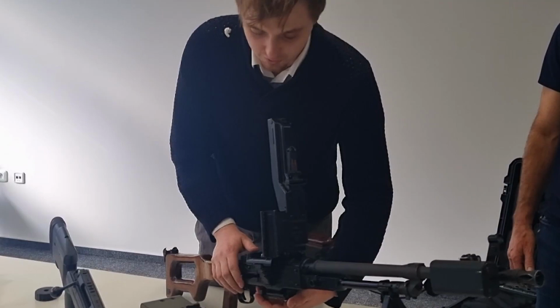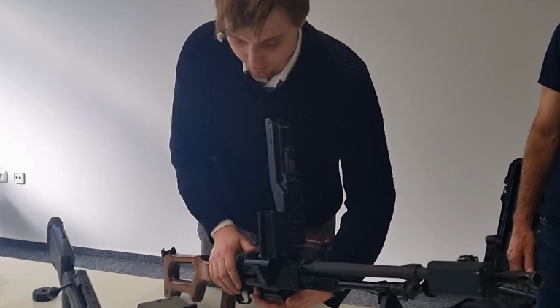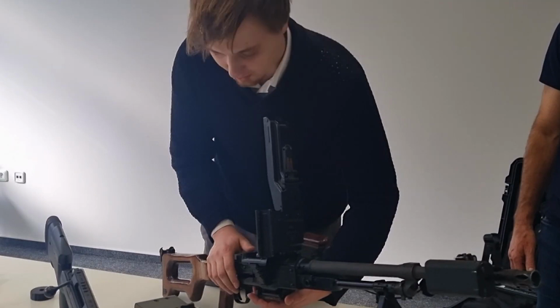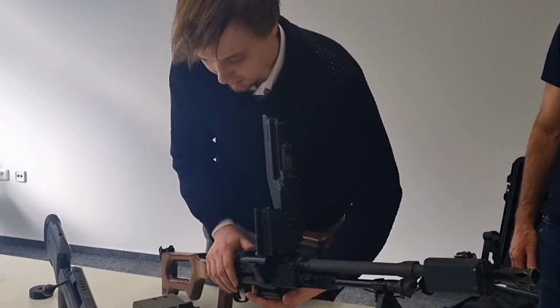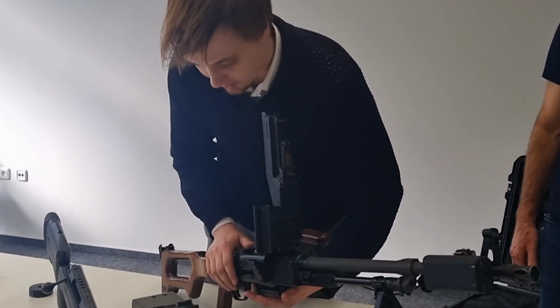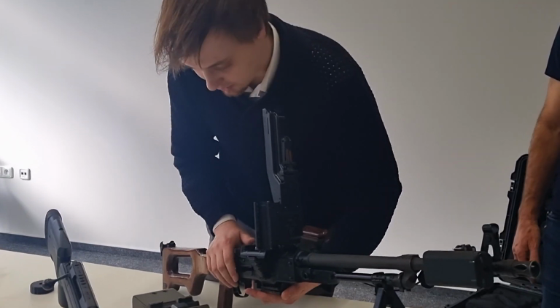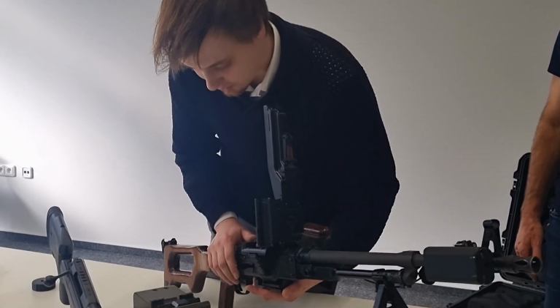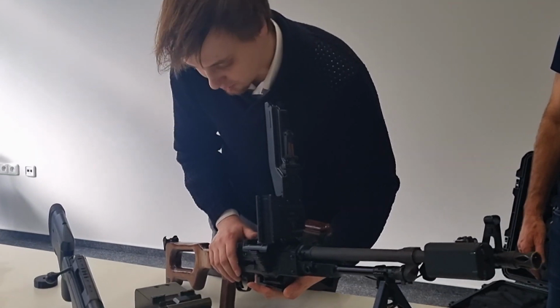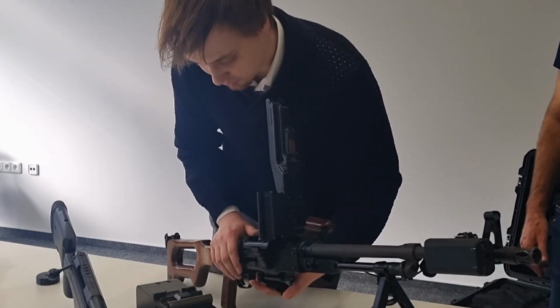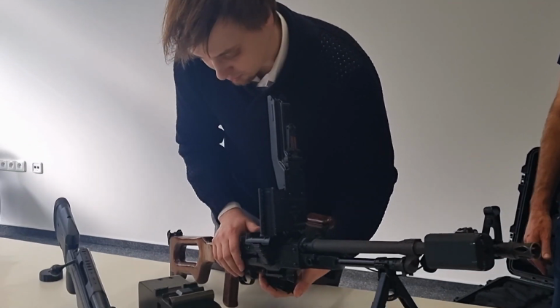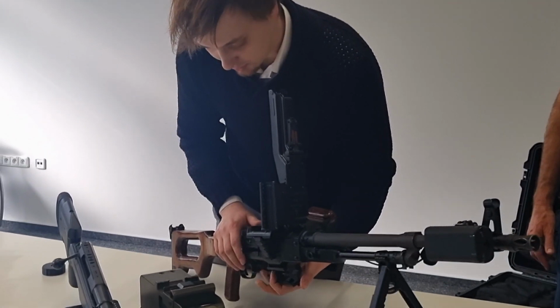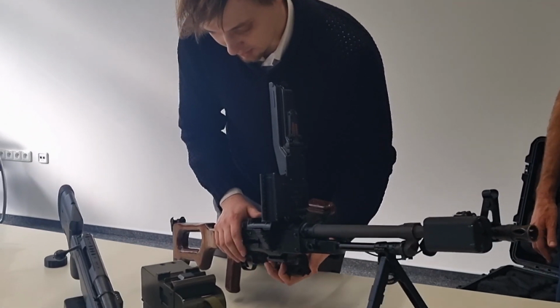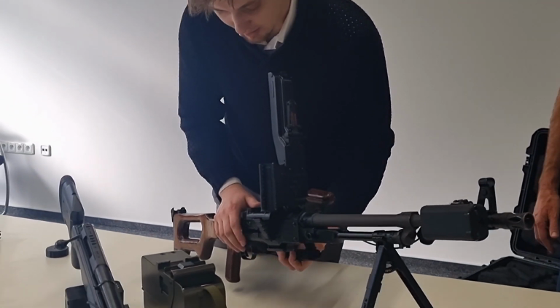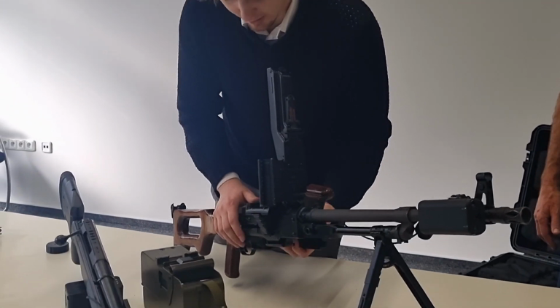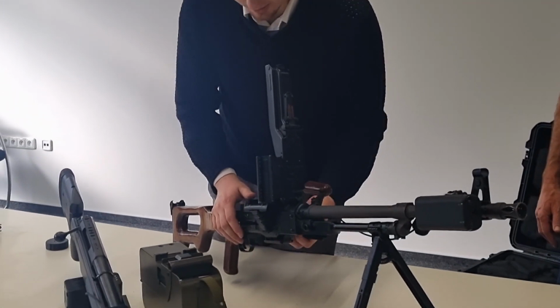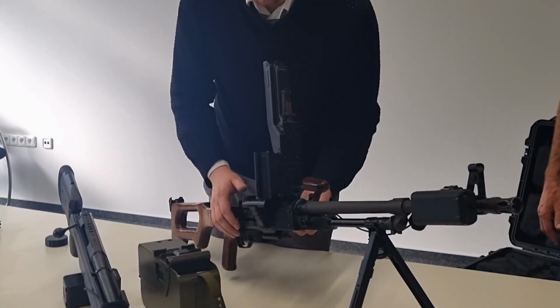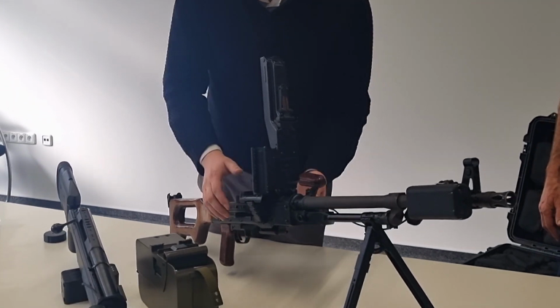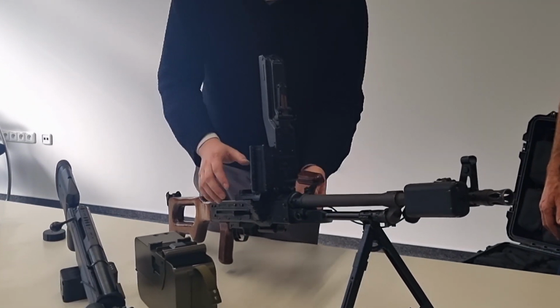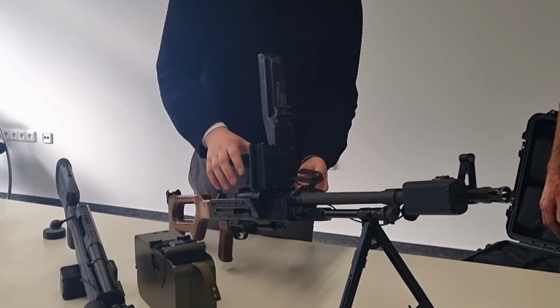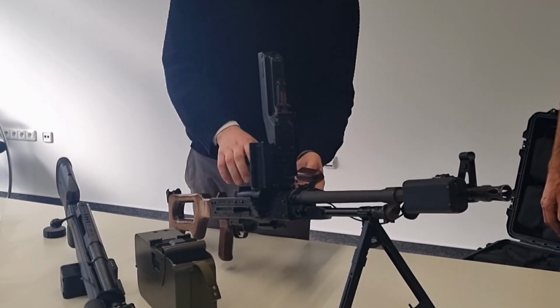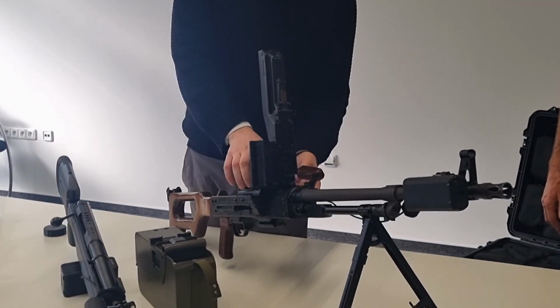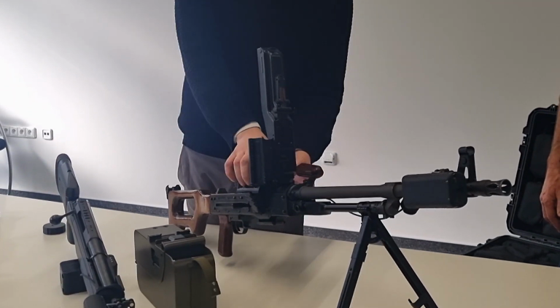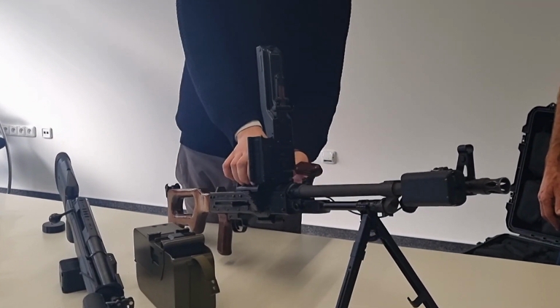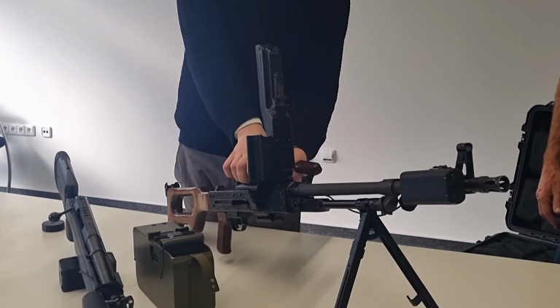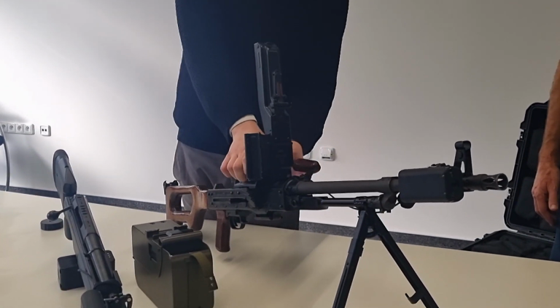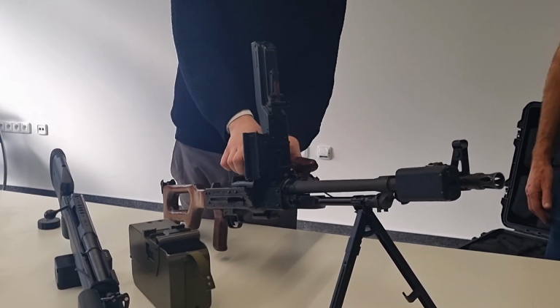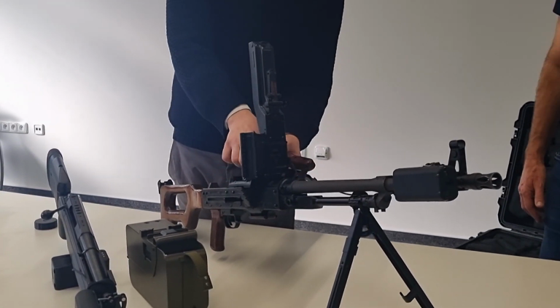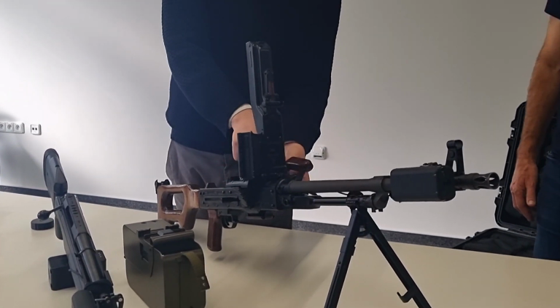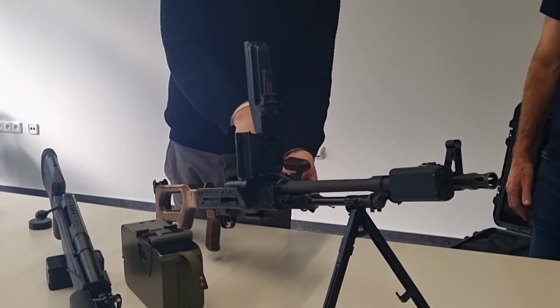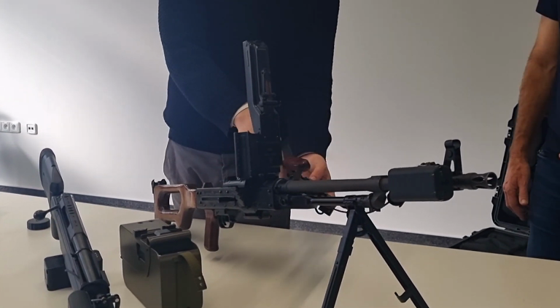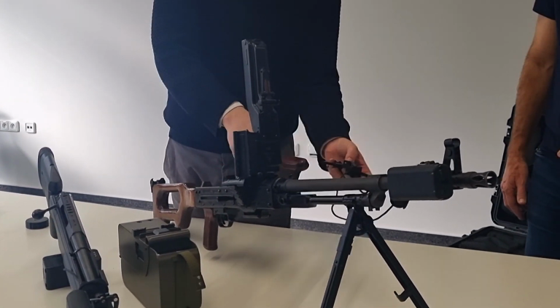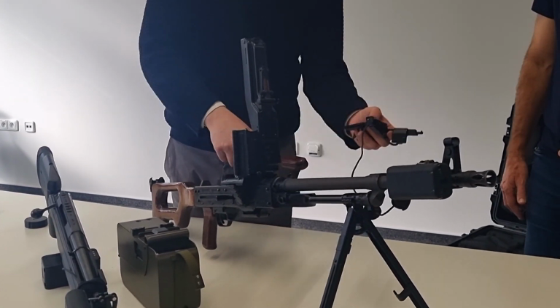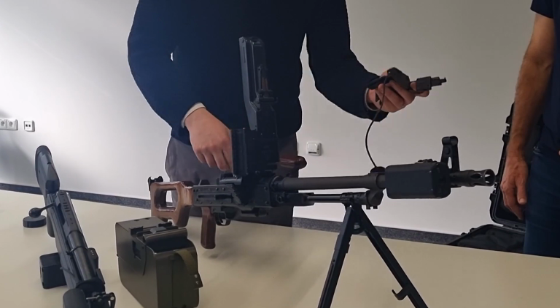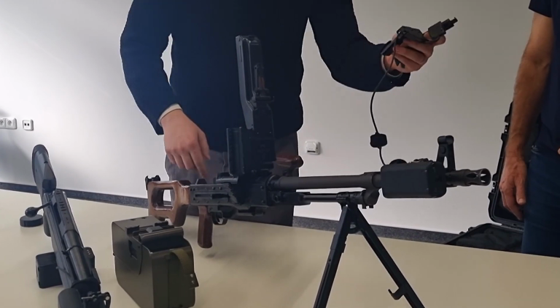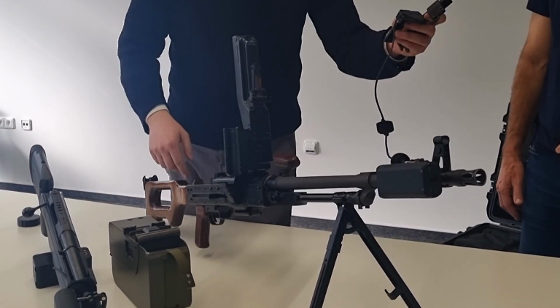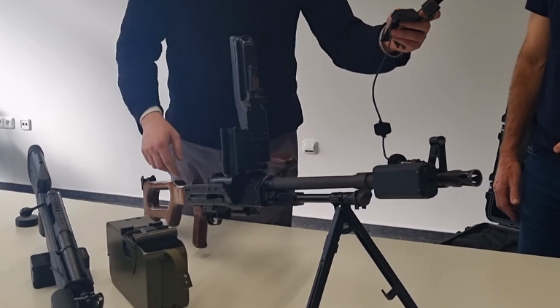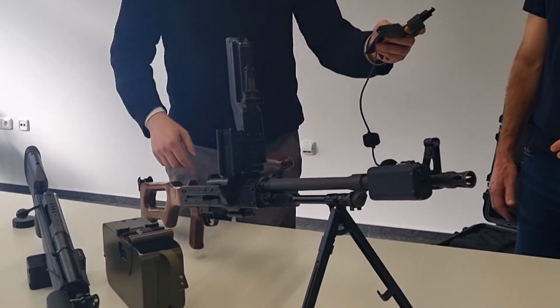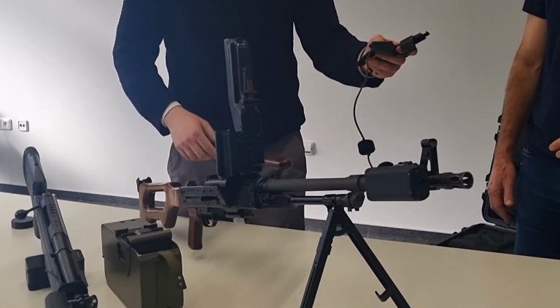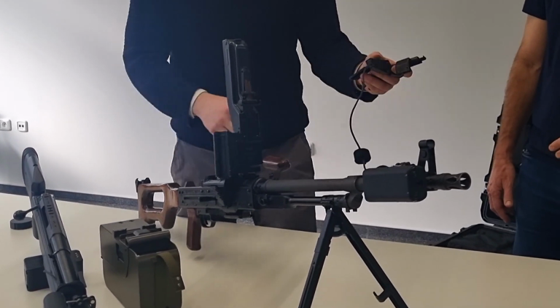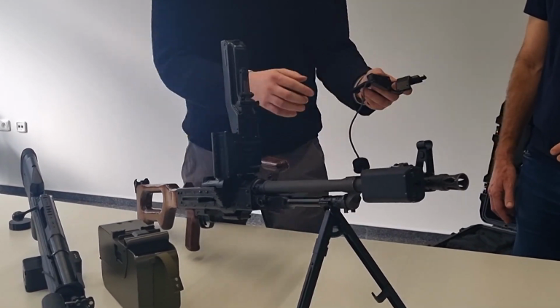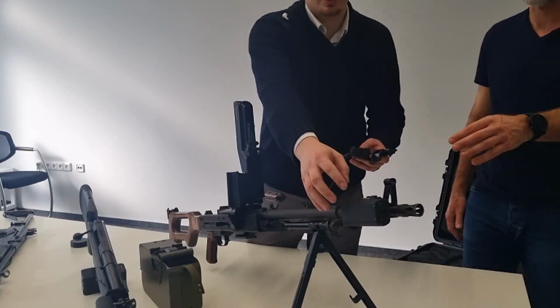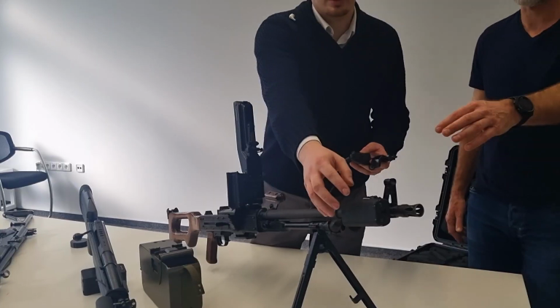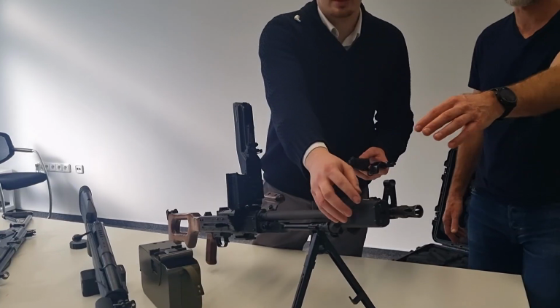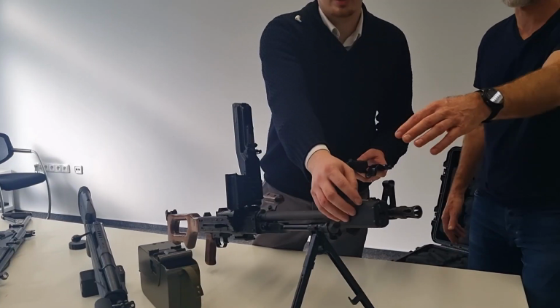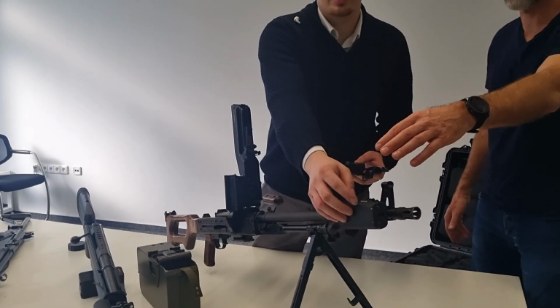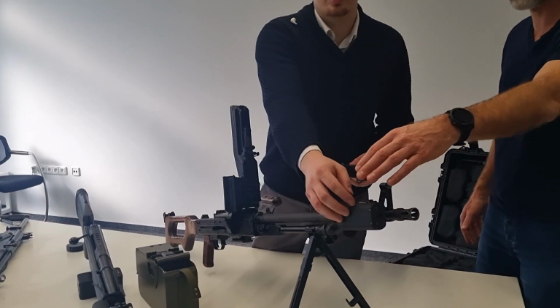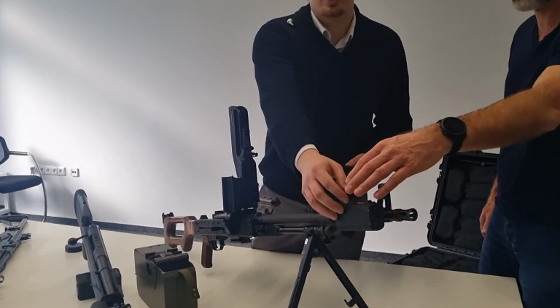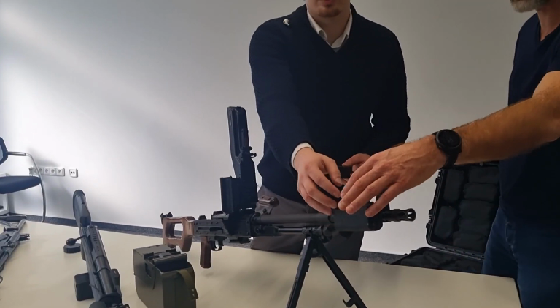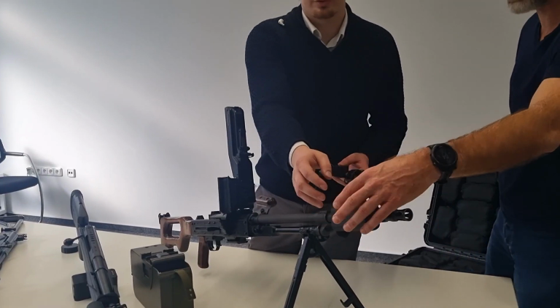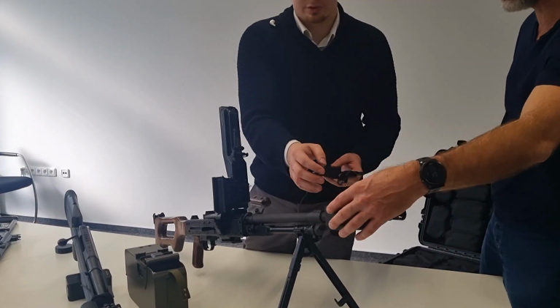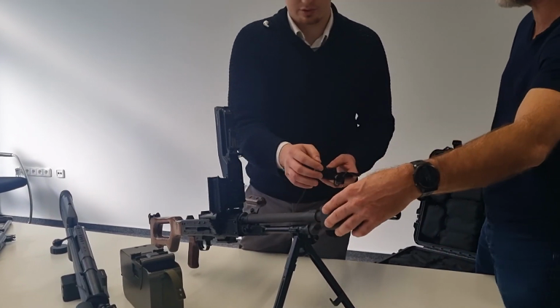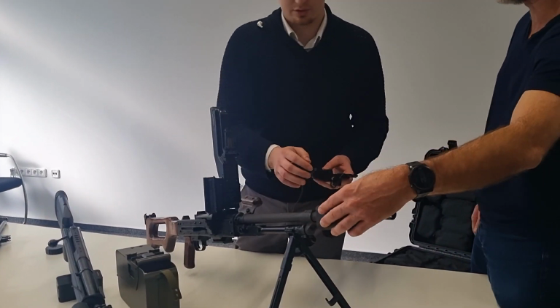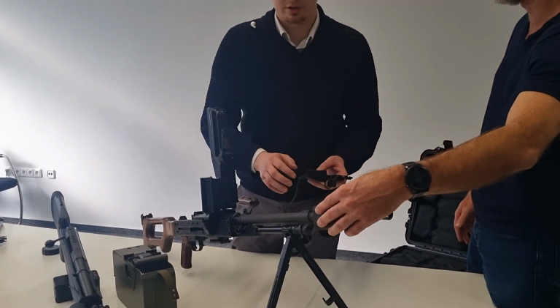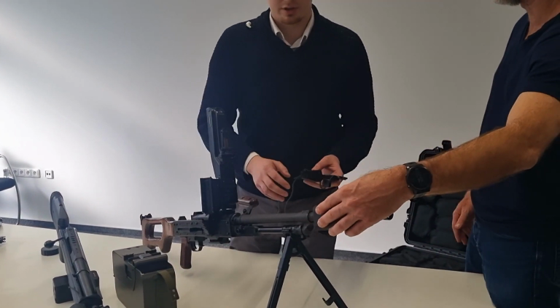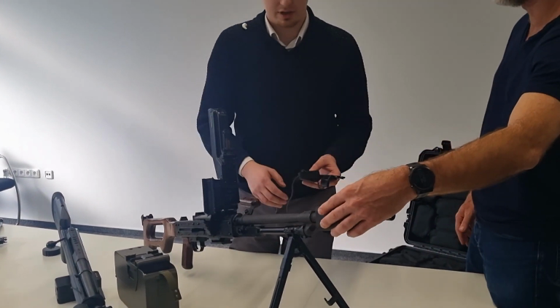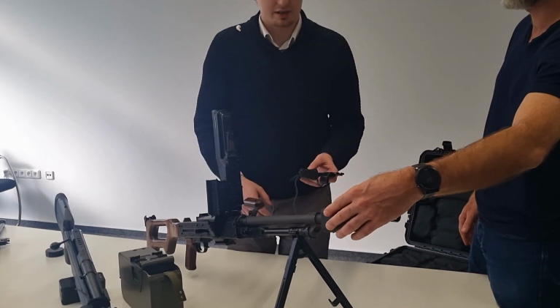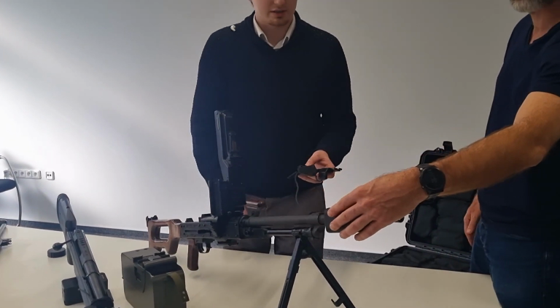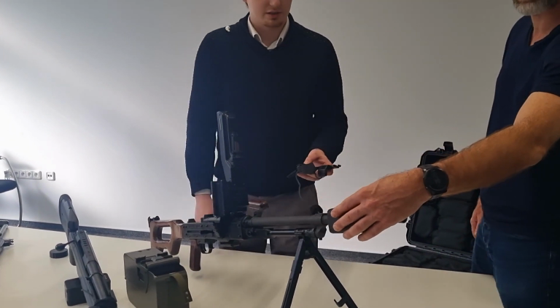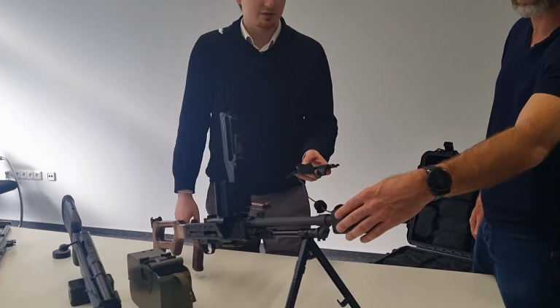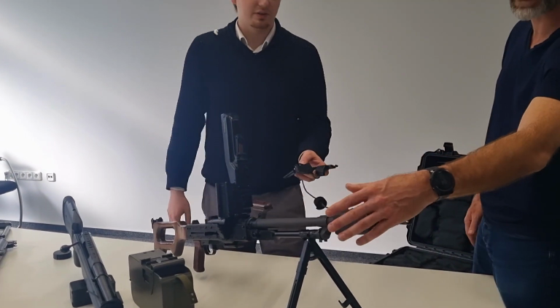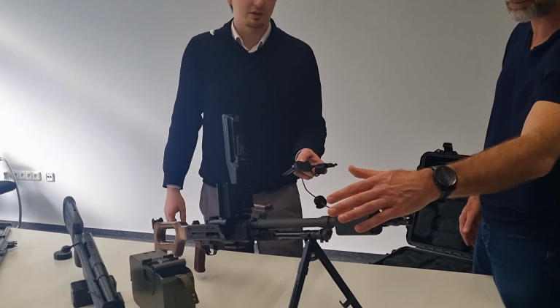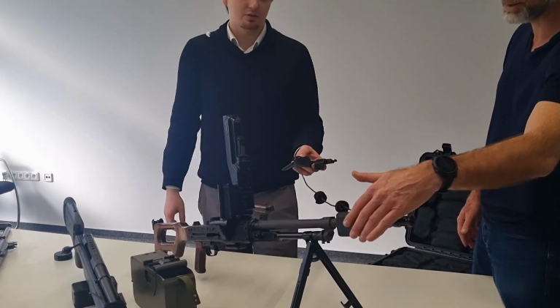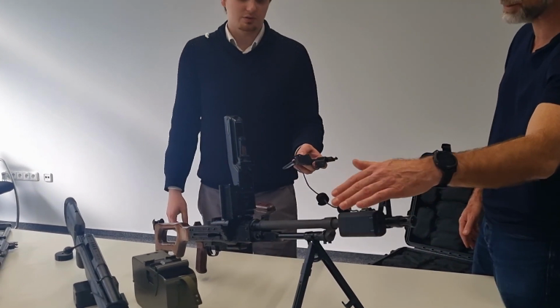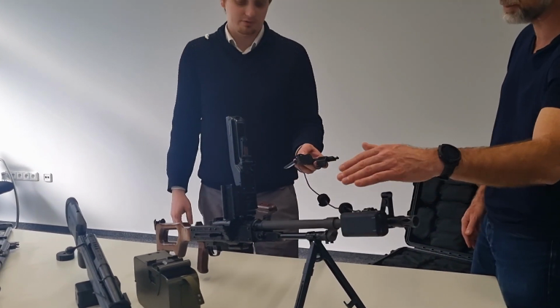The installation of the weapon kit is very quick. I will show you the removal. This goes on the casing, on the subsystem.